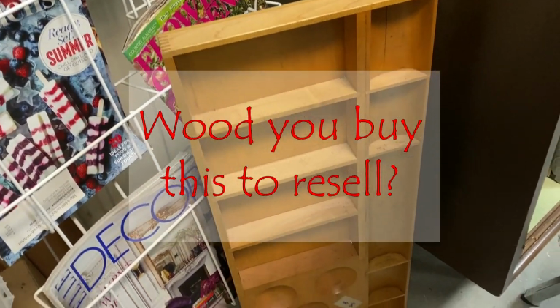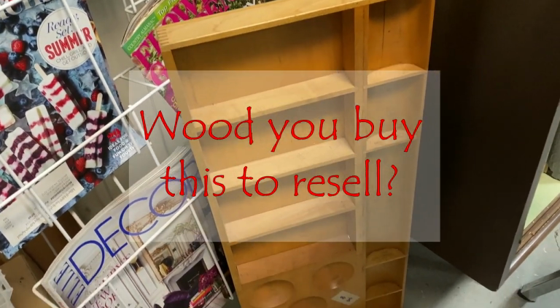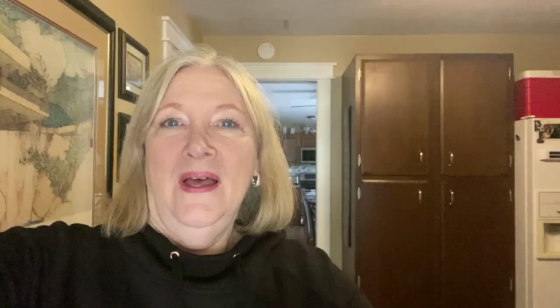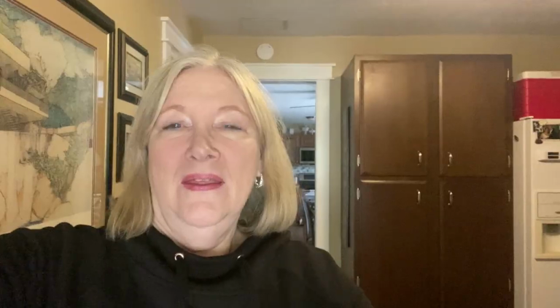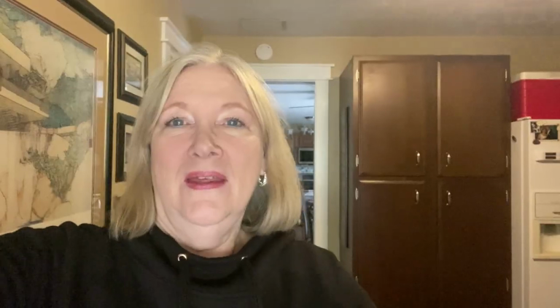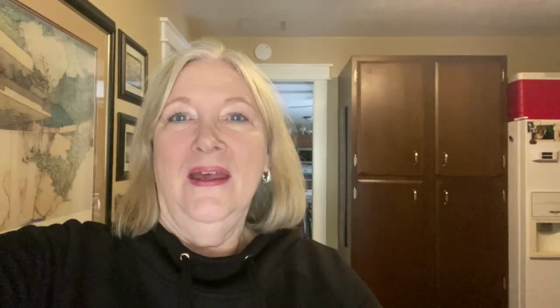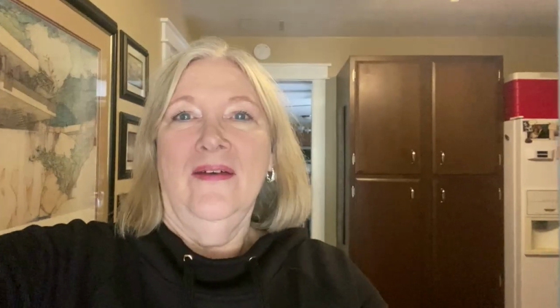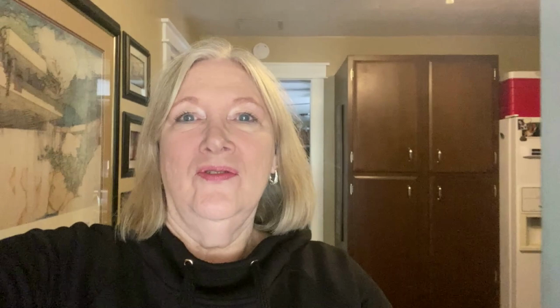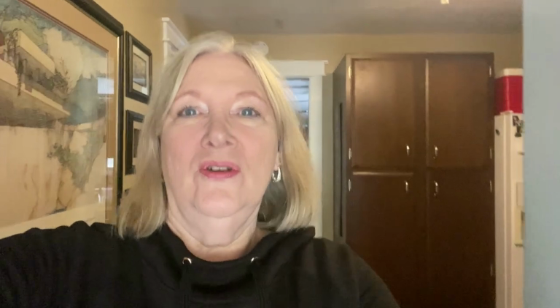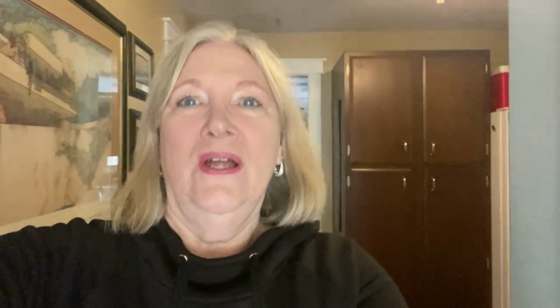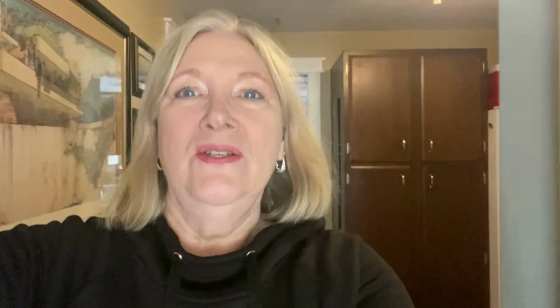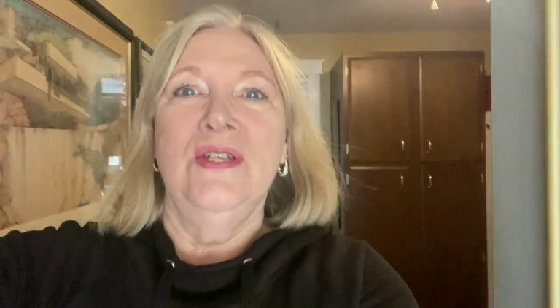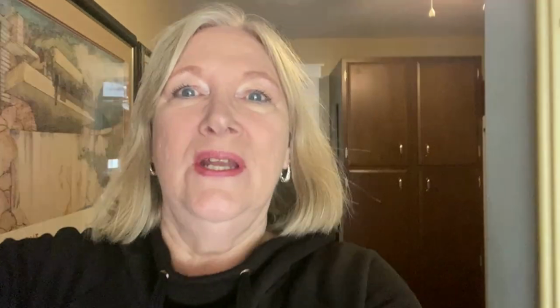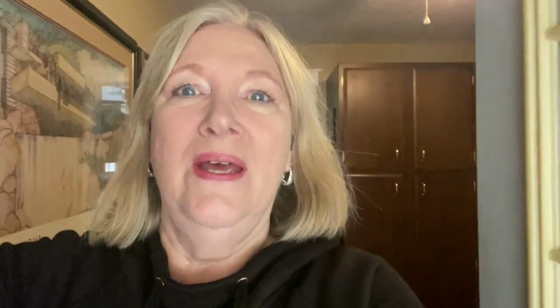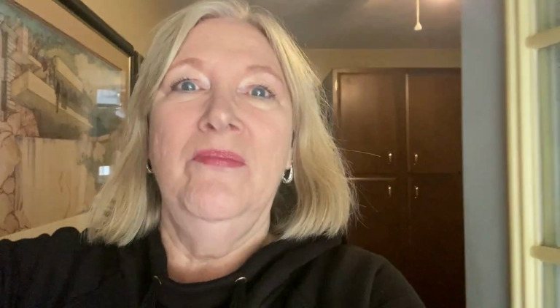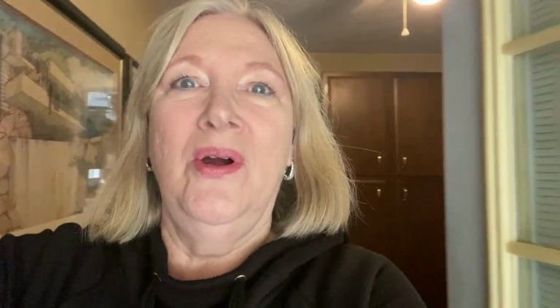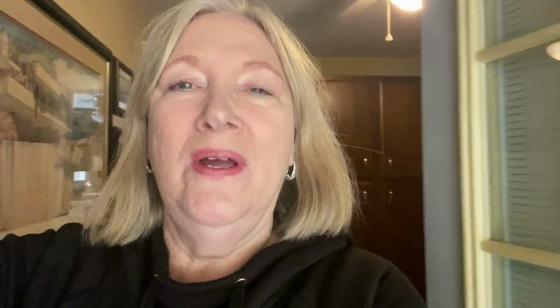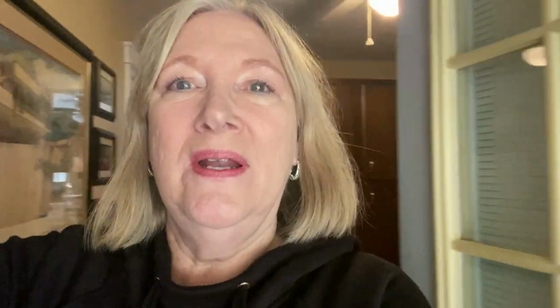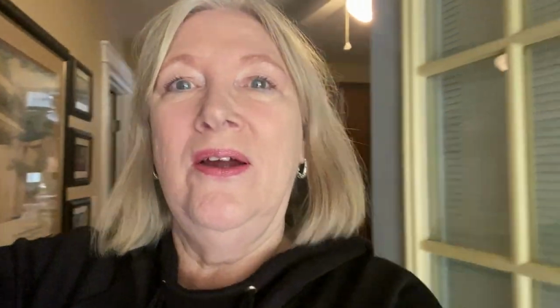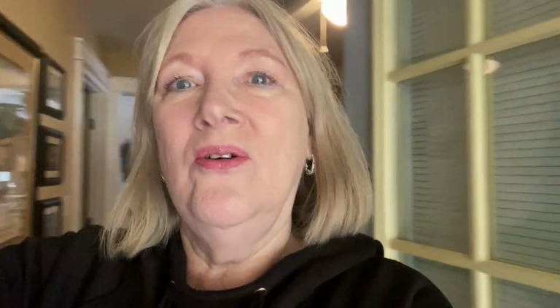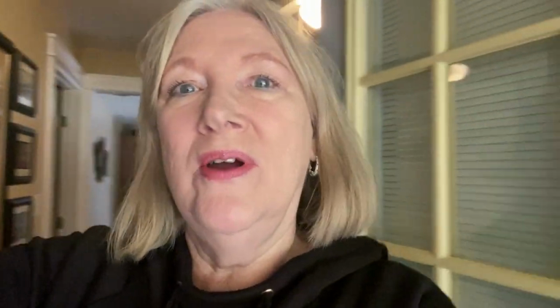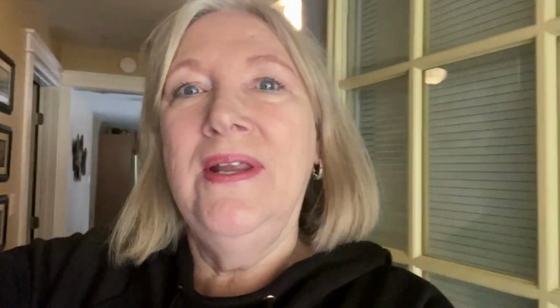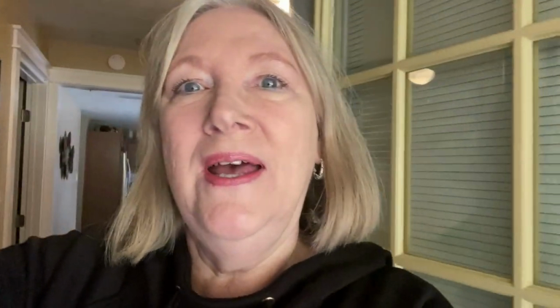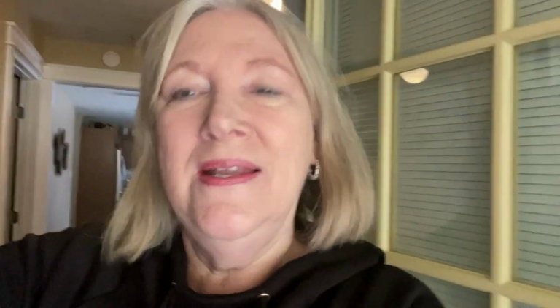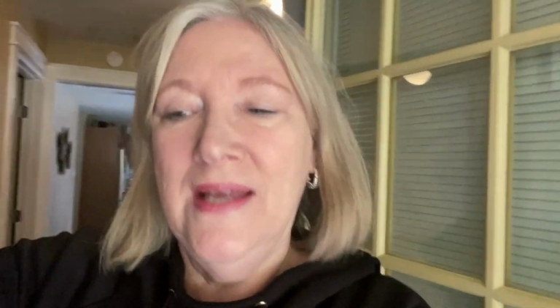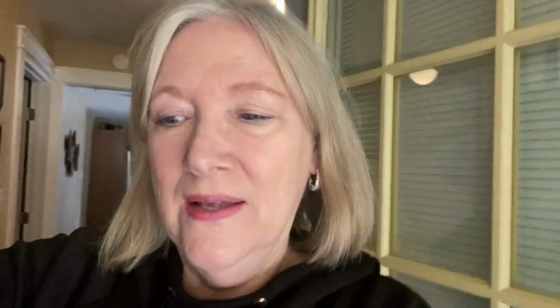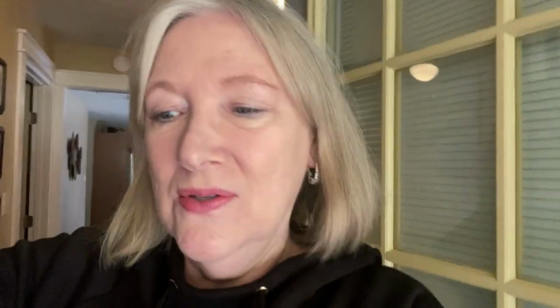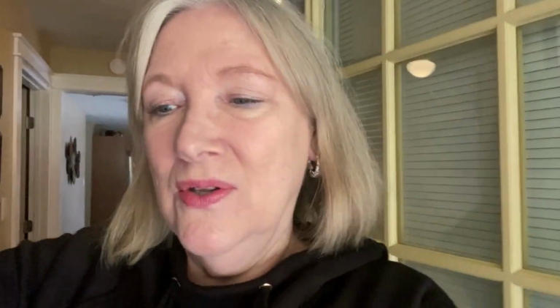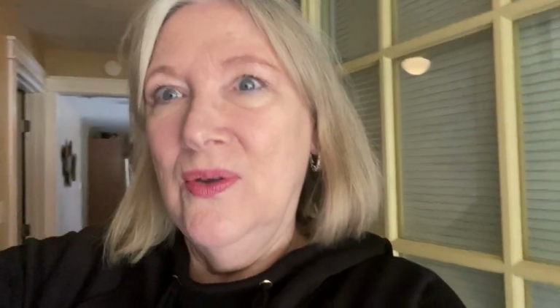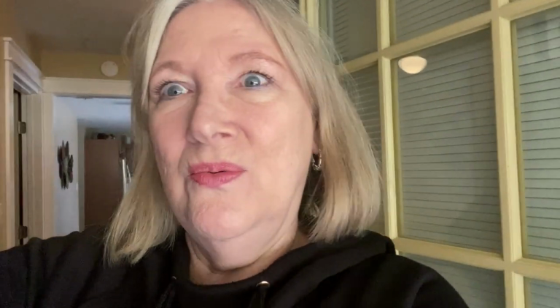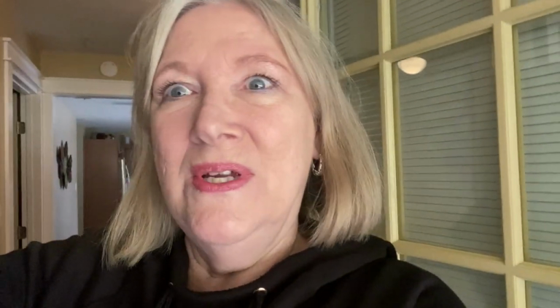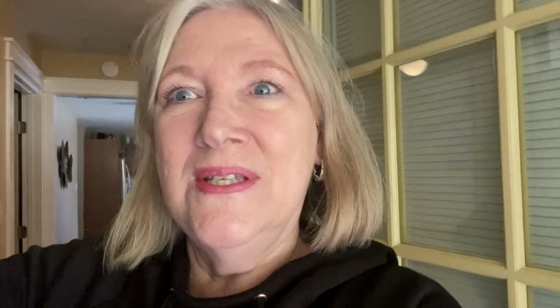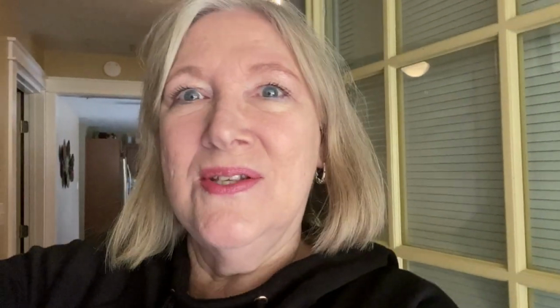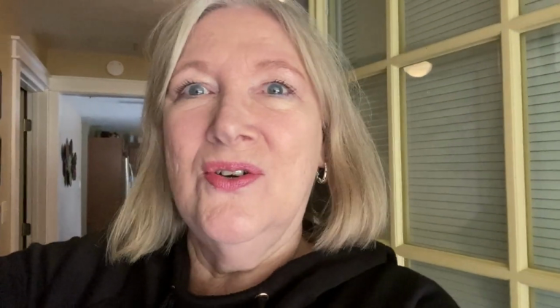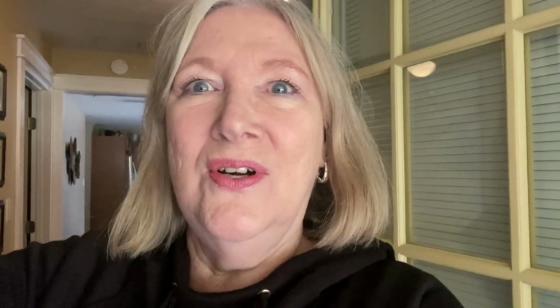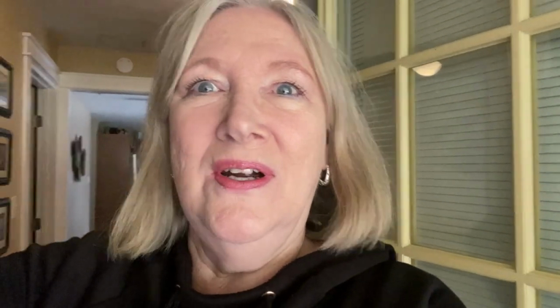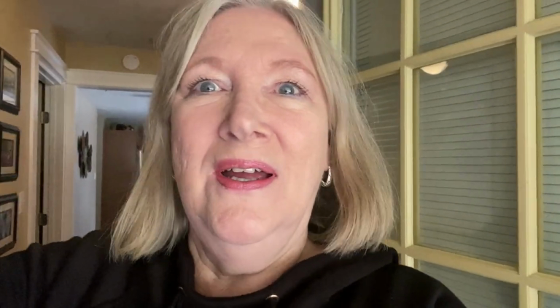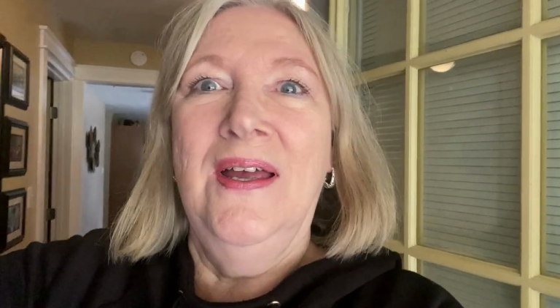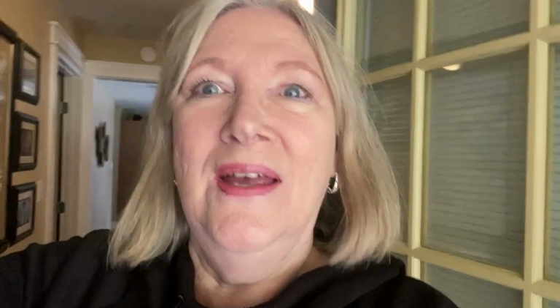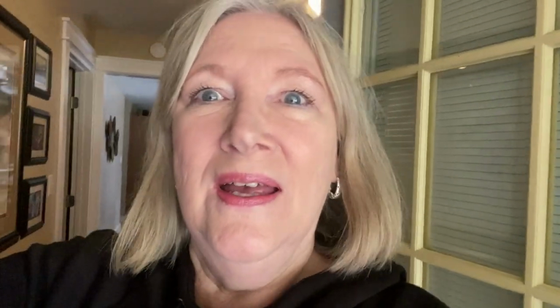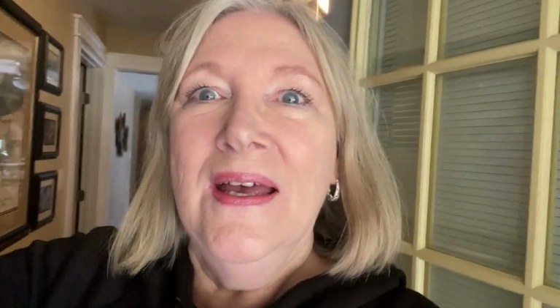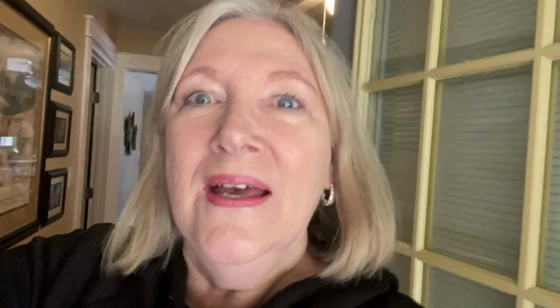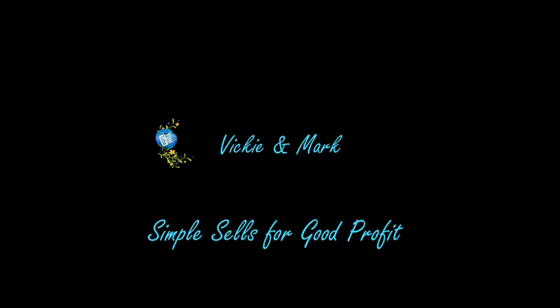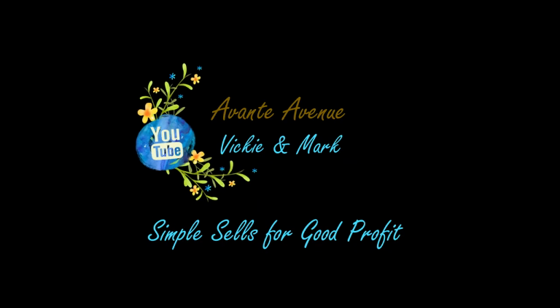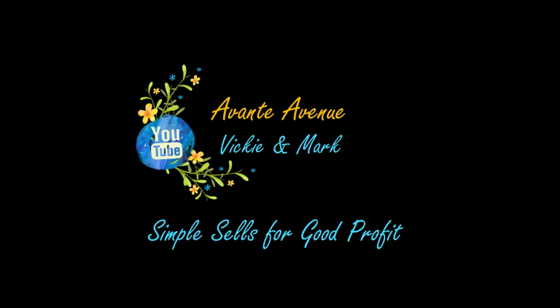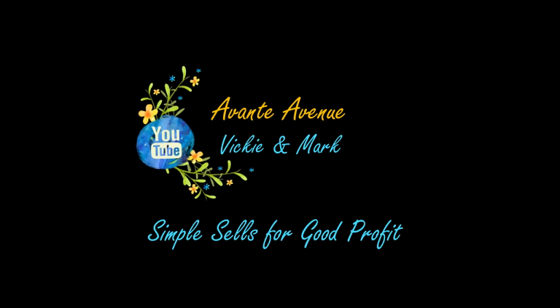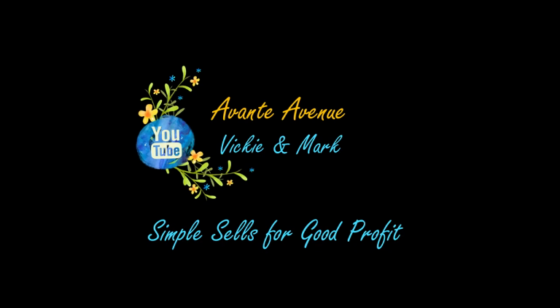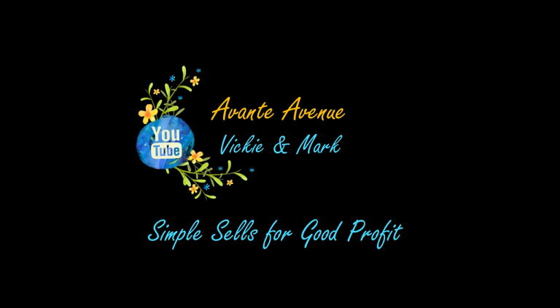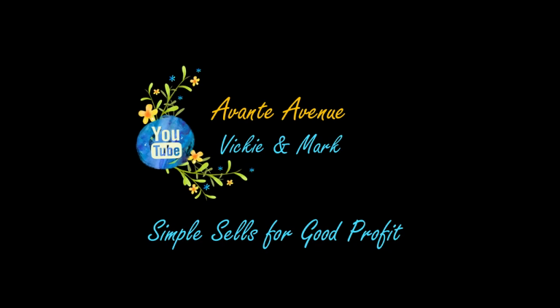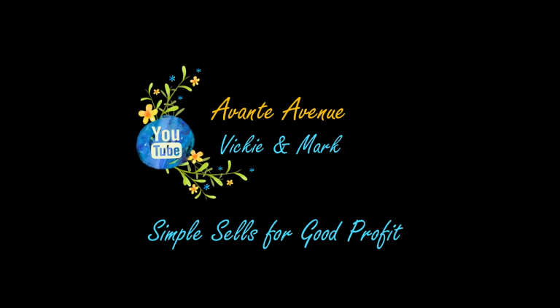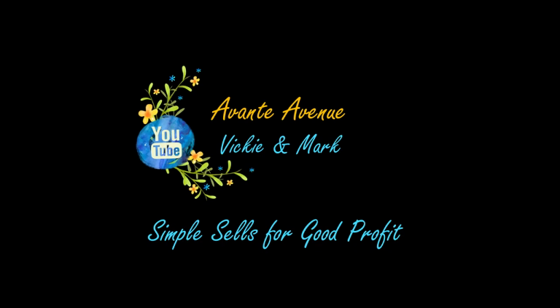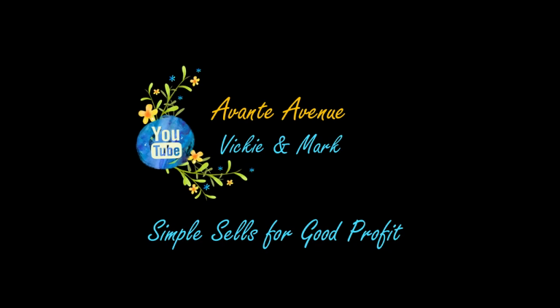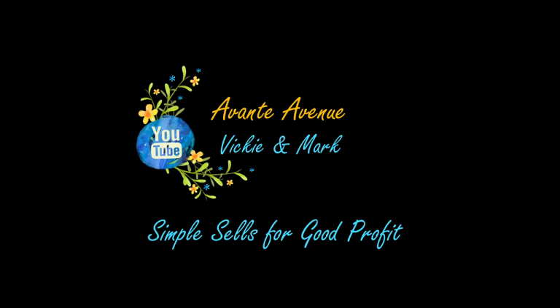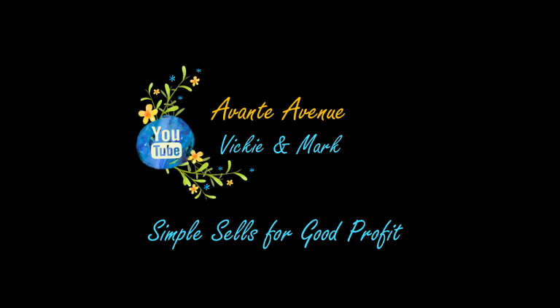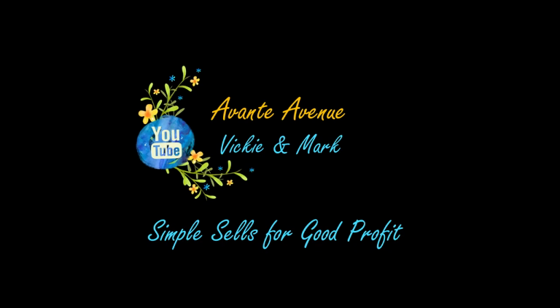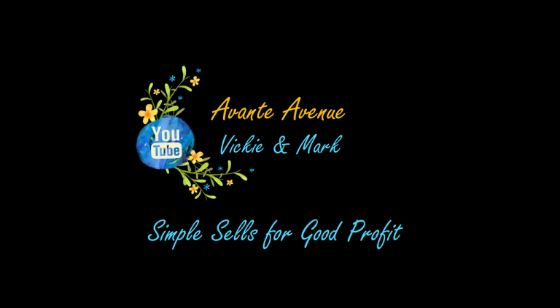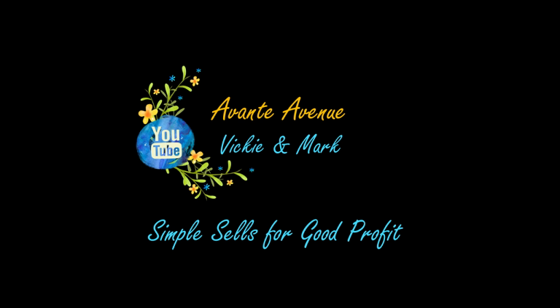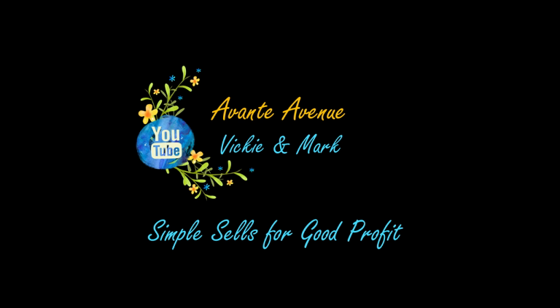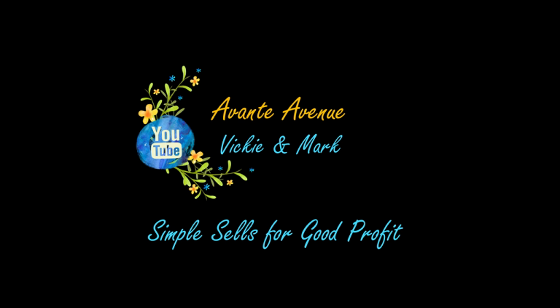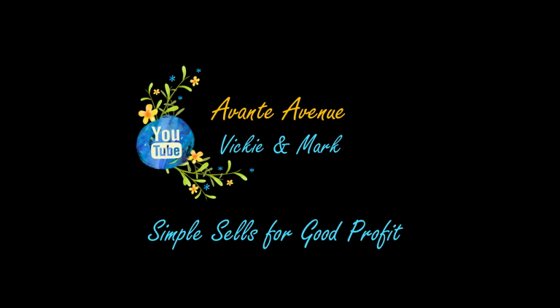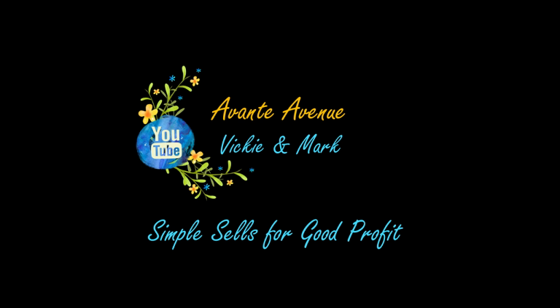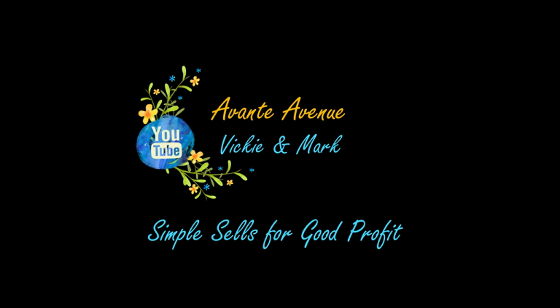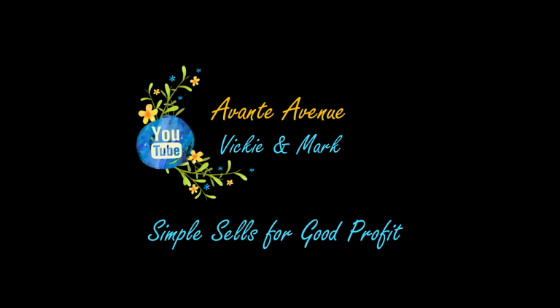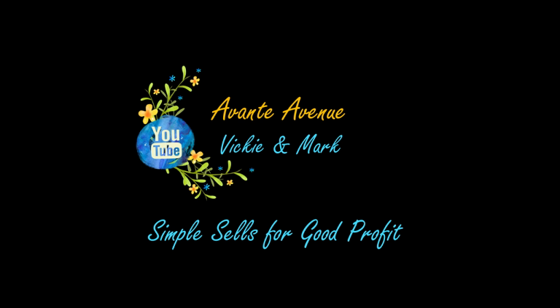I think after lunch today, Mark and I are going to head down to the ReStore. Simple sales for good profit.